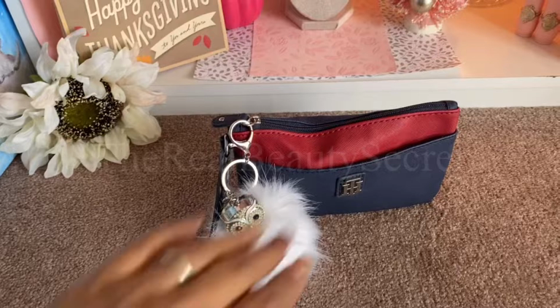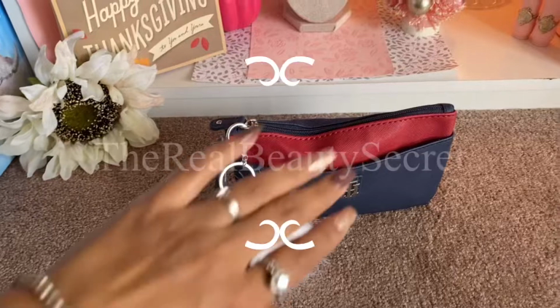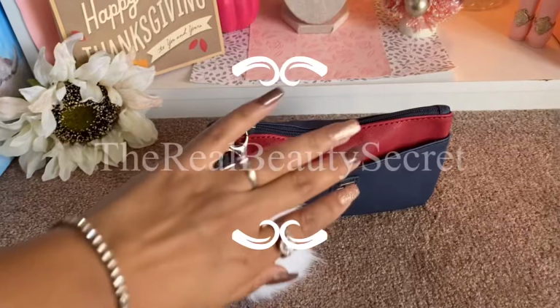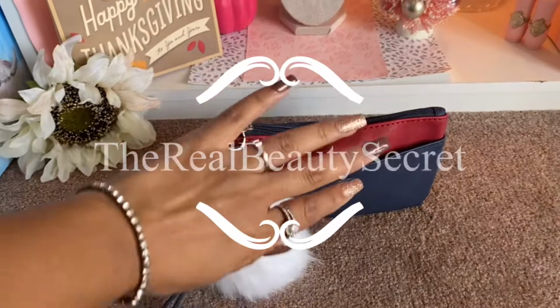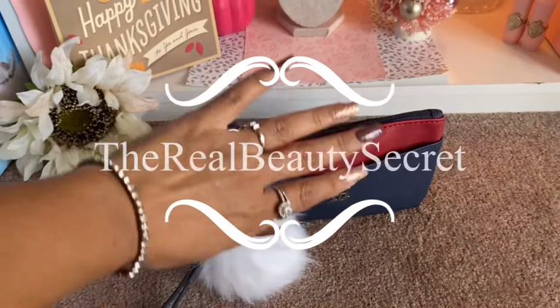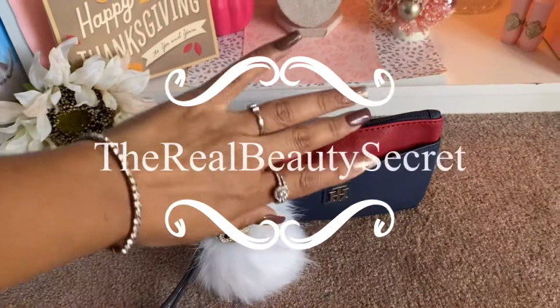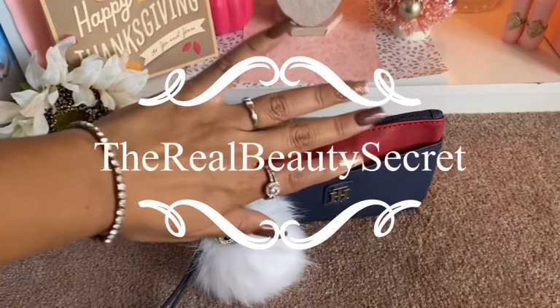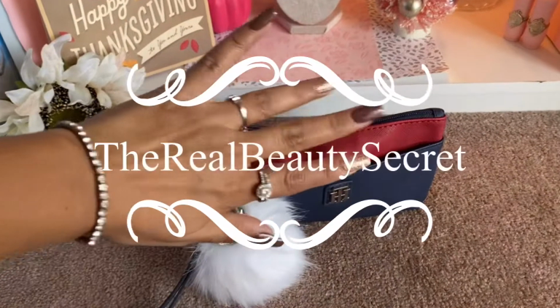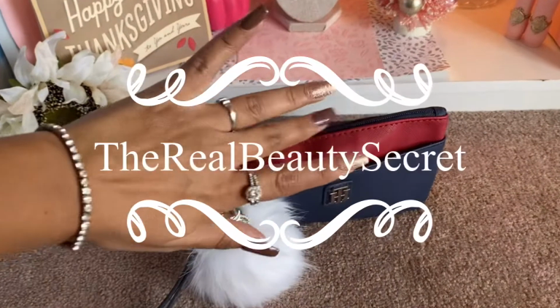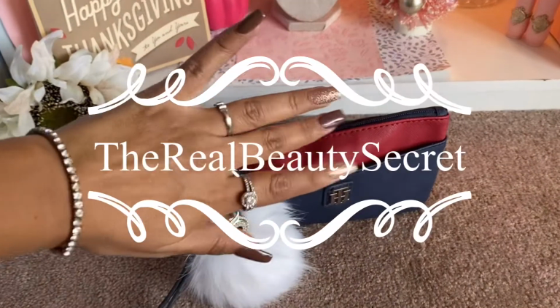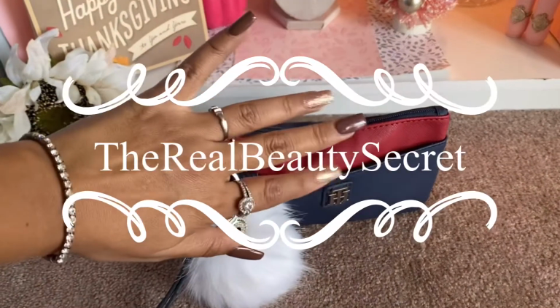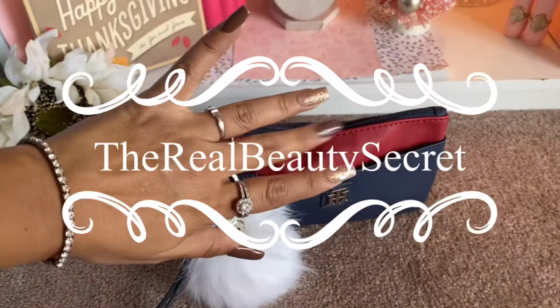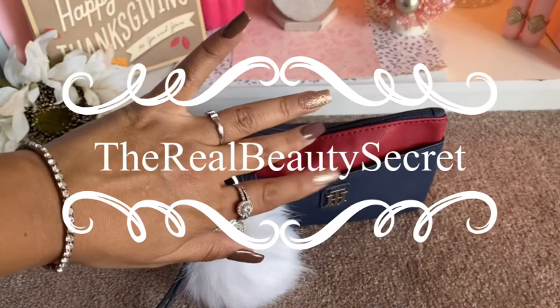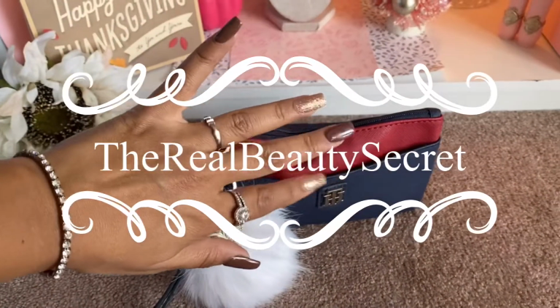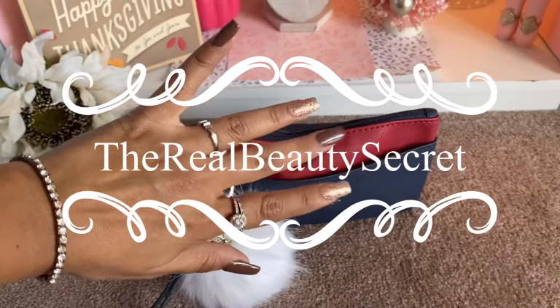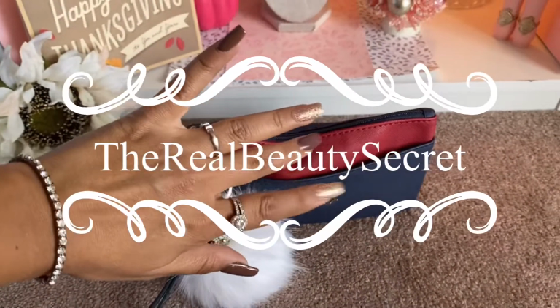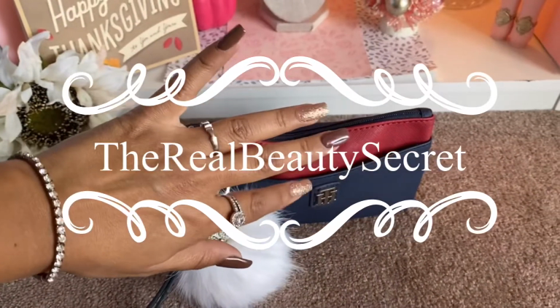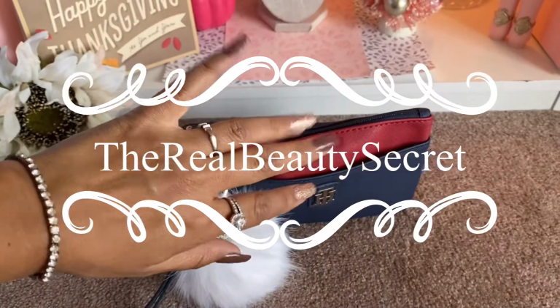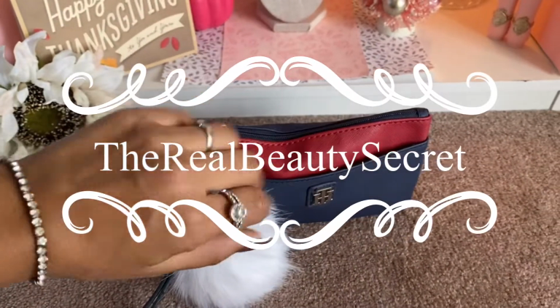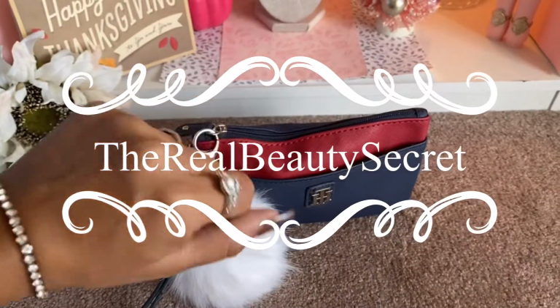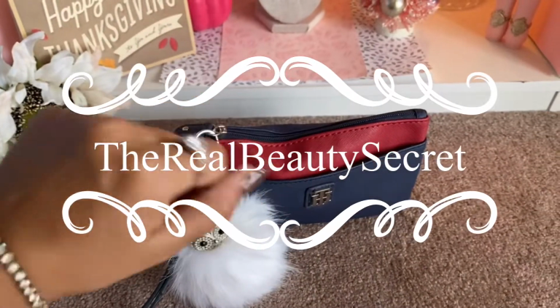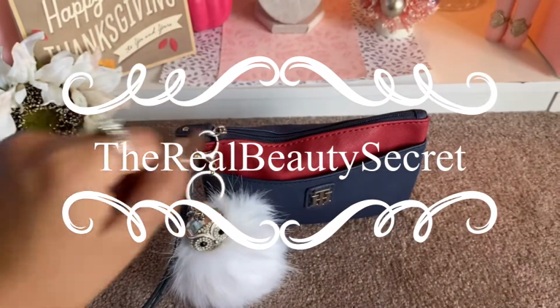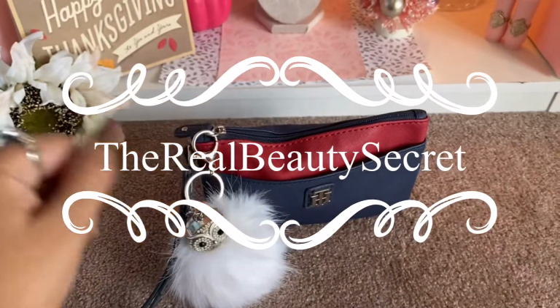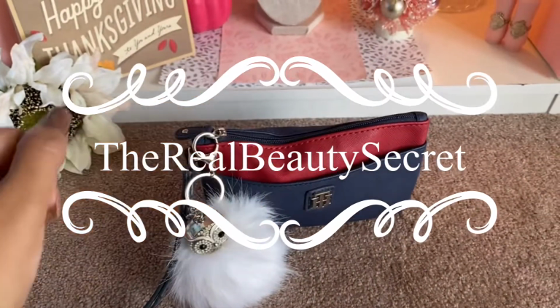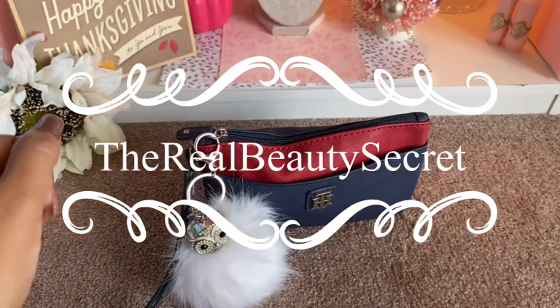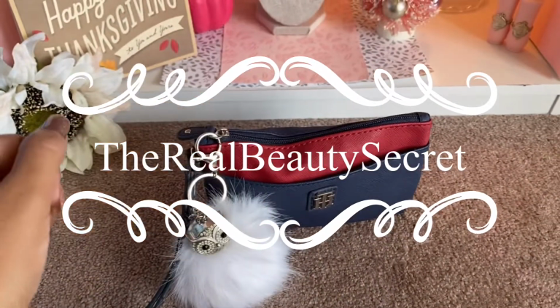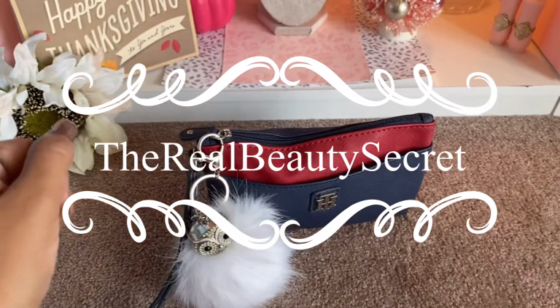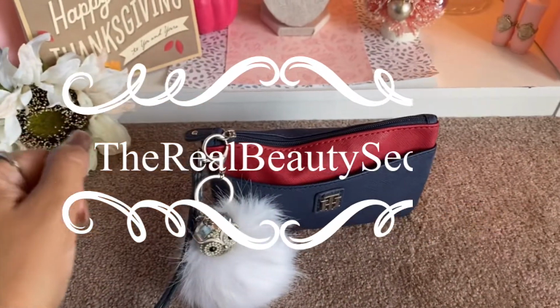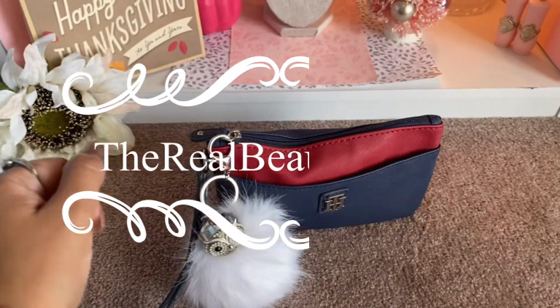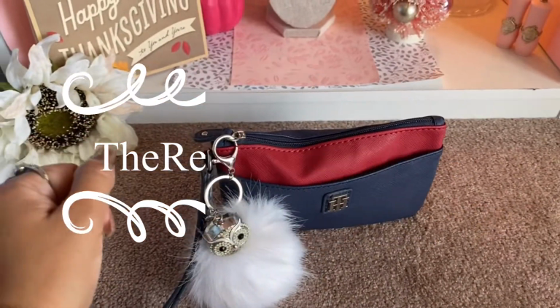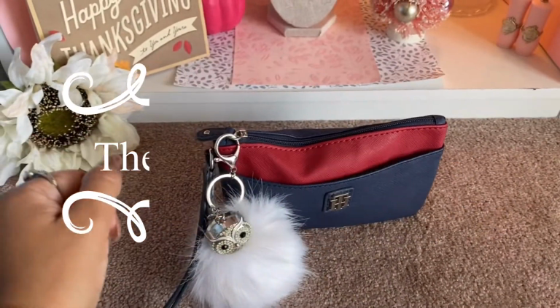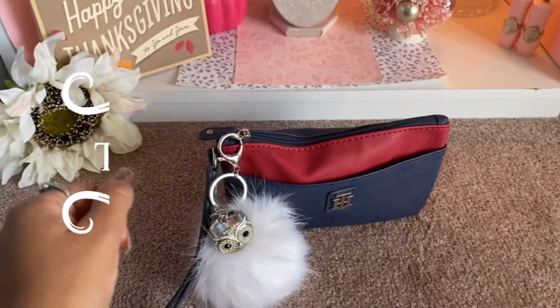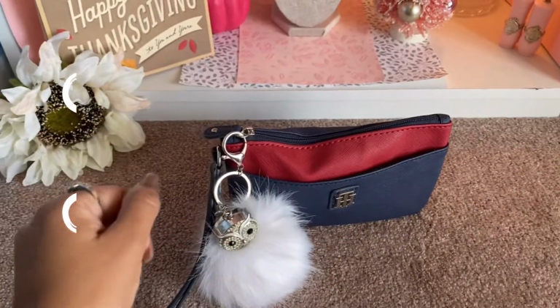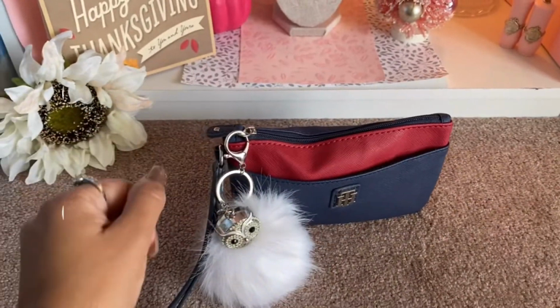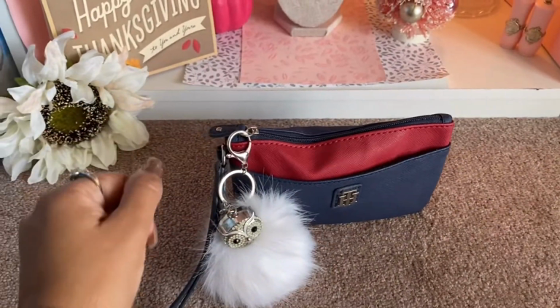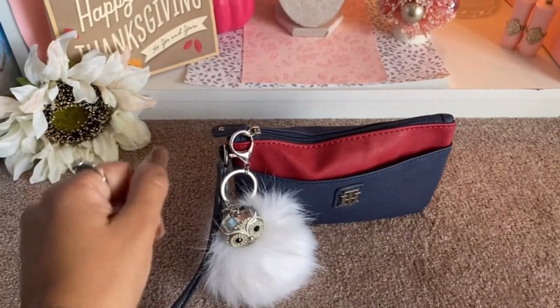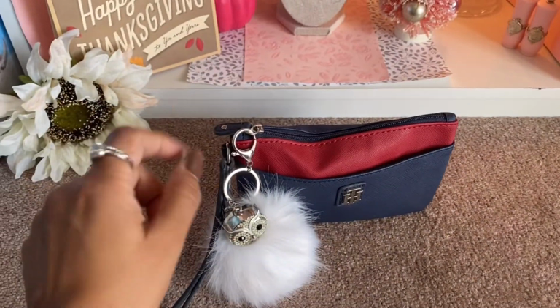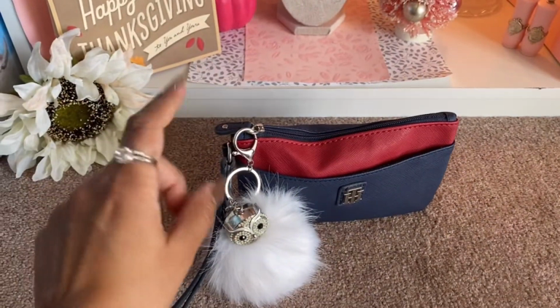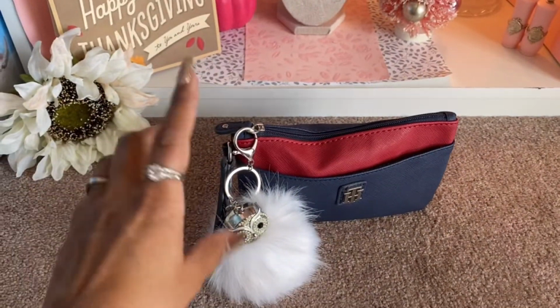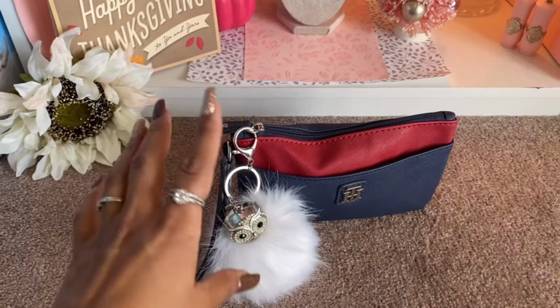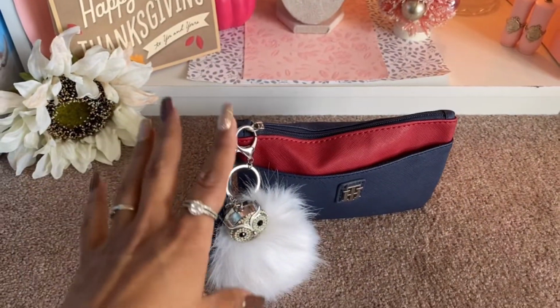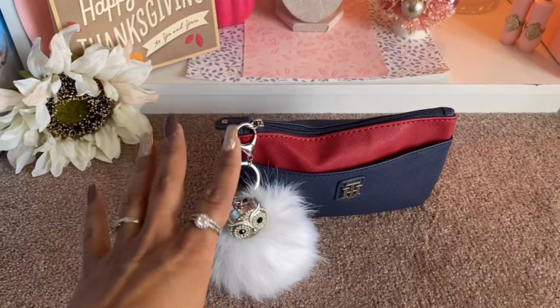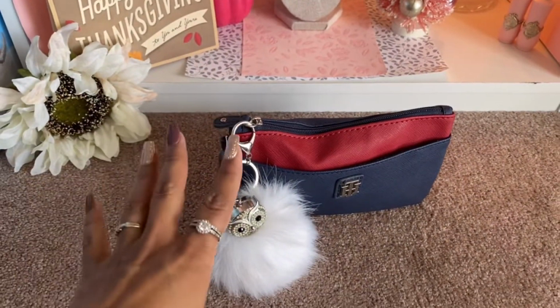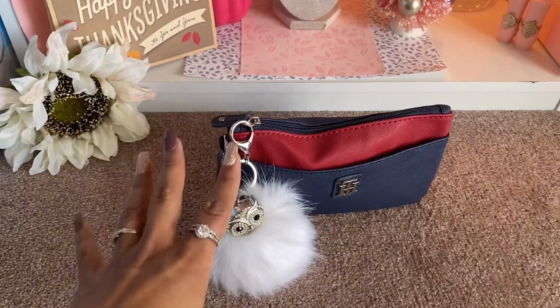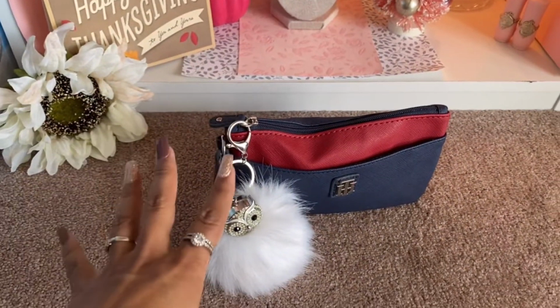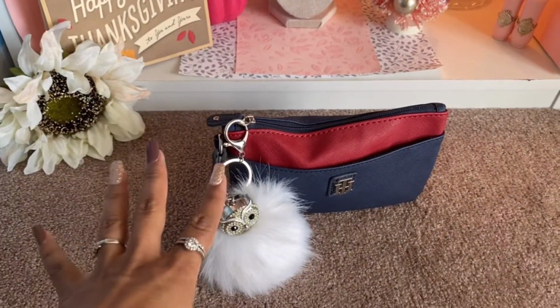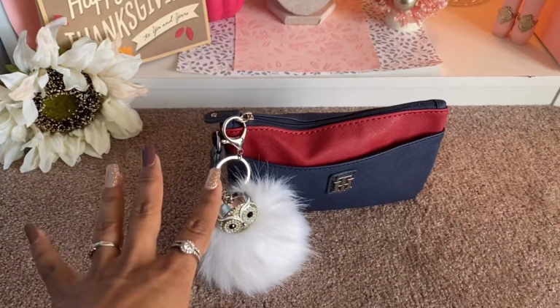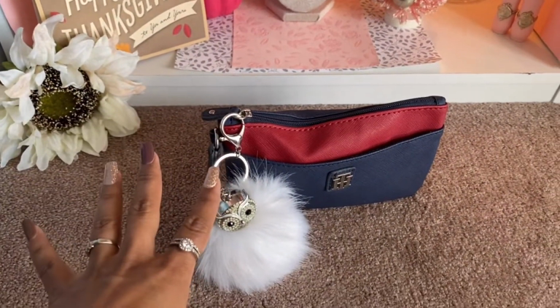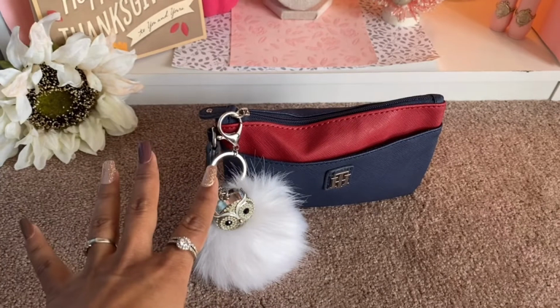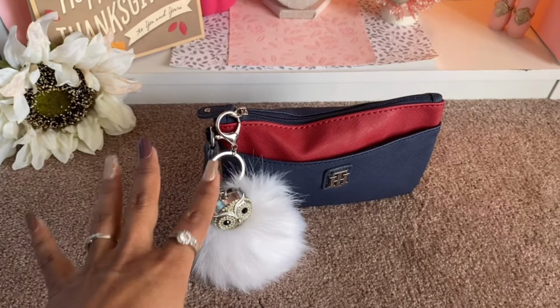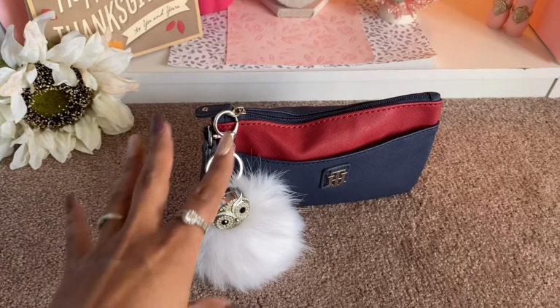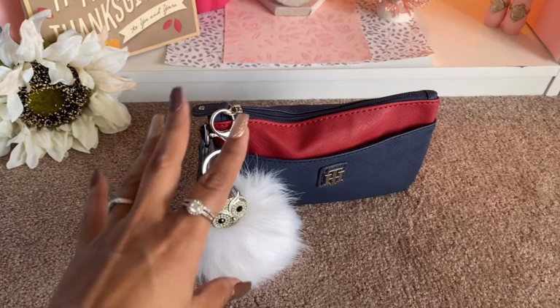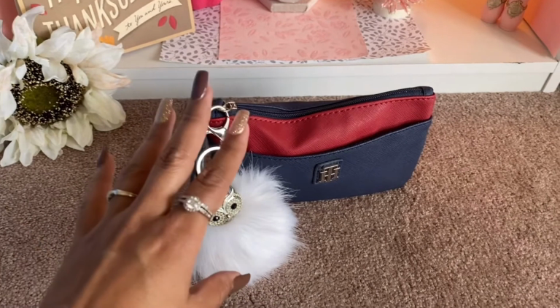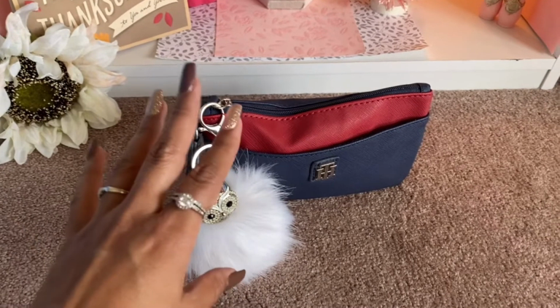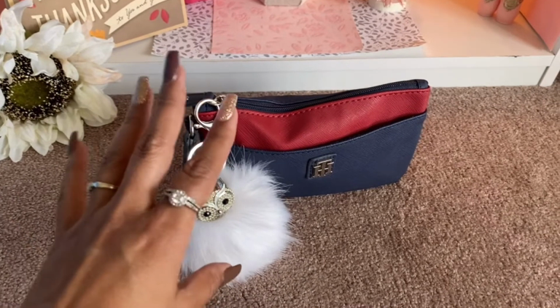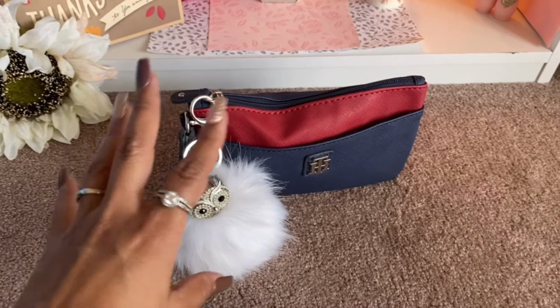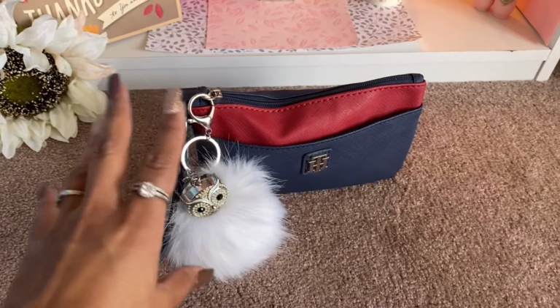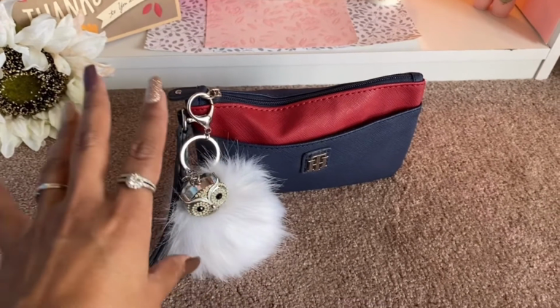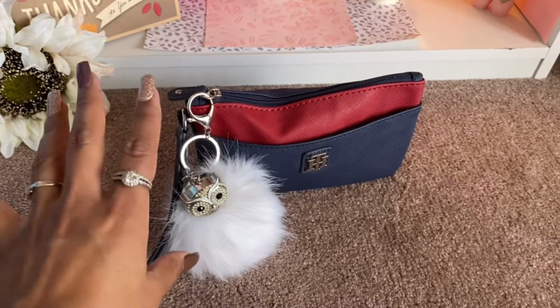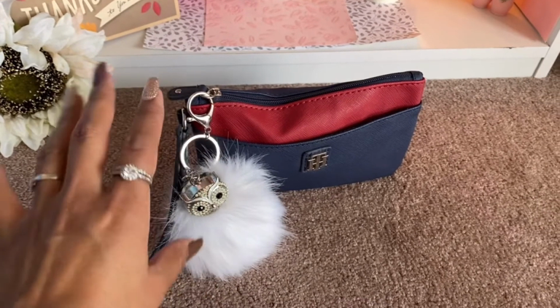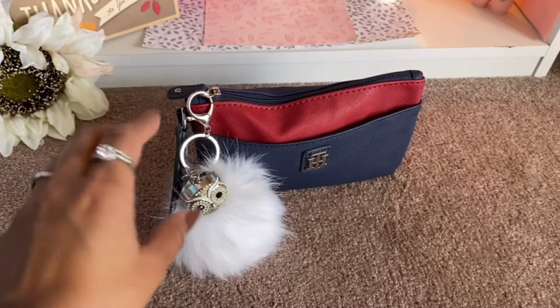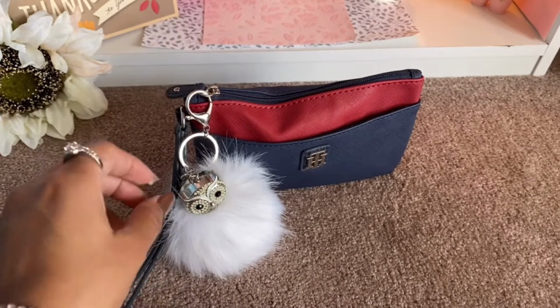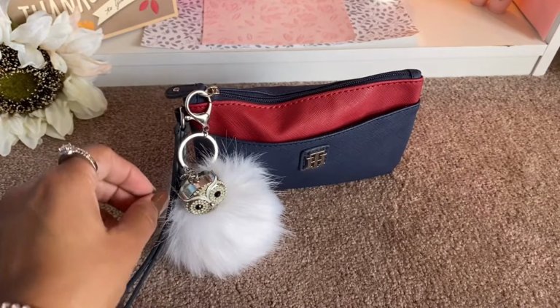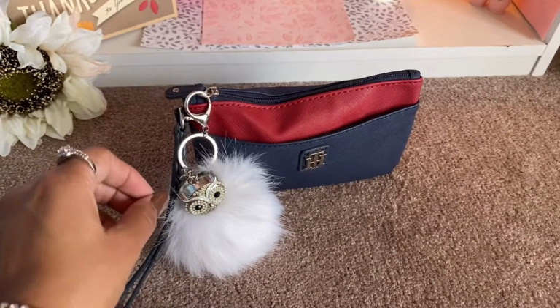Hello guys, it's Irene the Real Beauty Secret and today I'm just going to share with you what I have in my little wristlet.